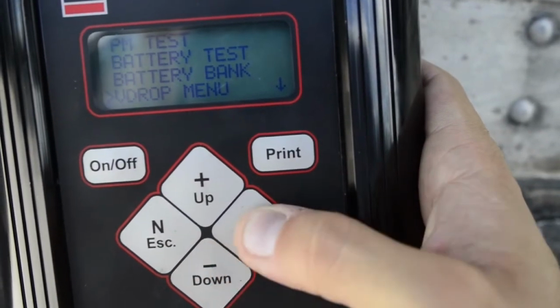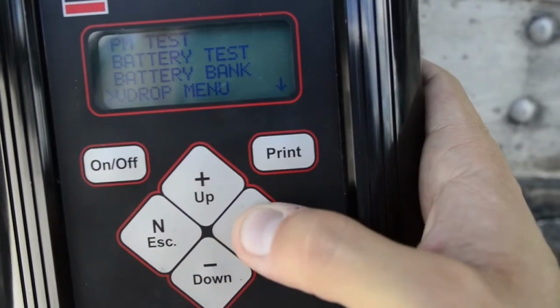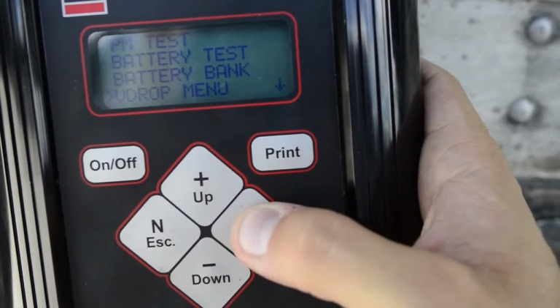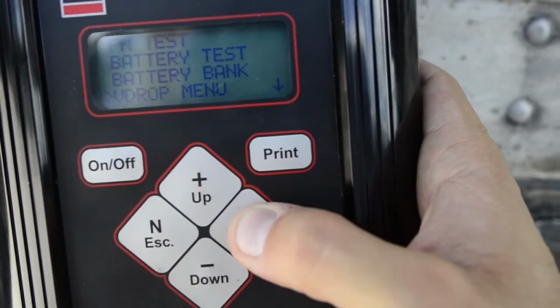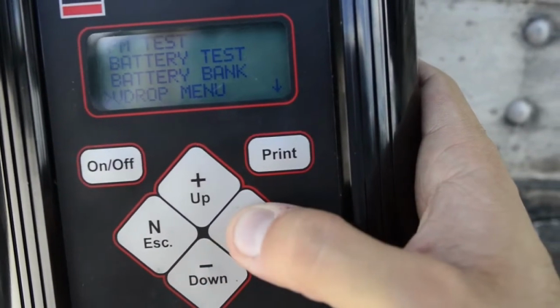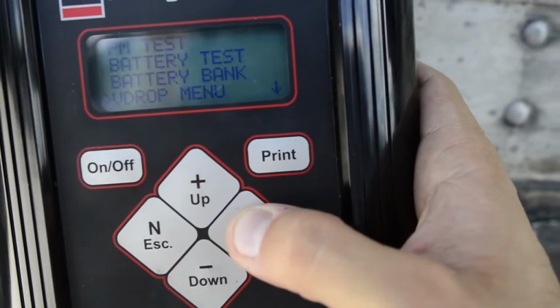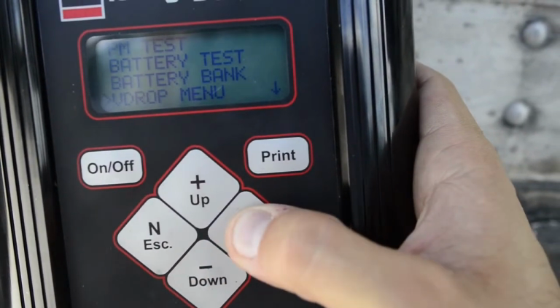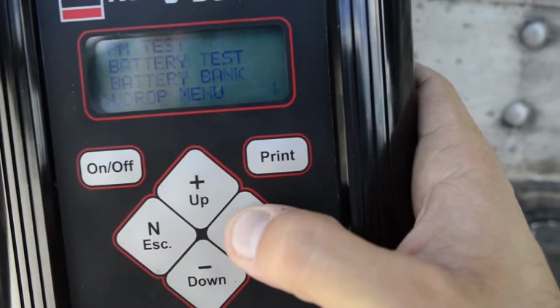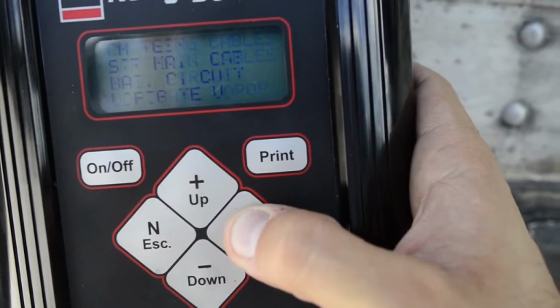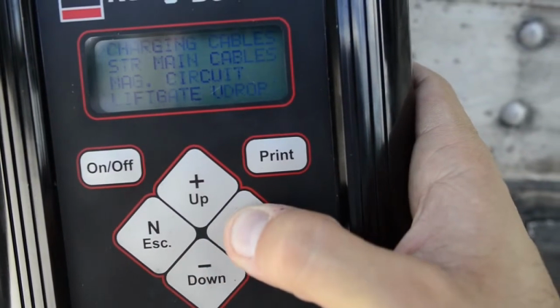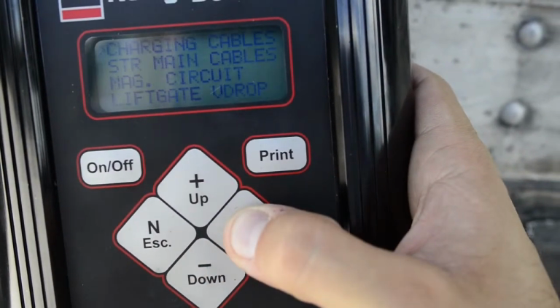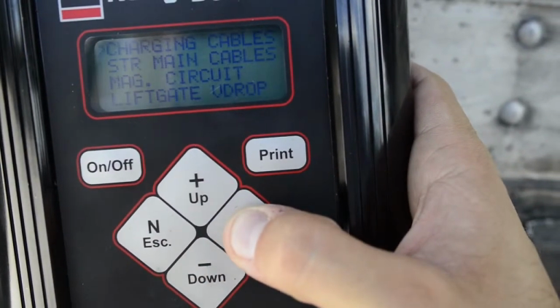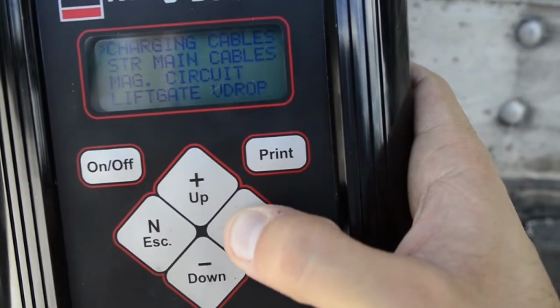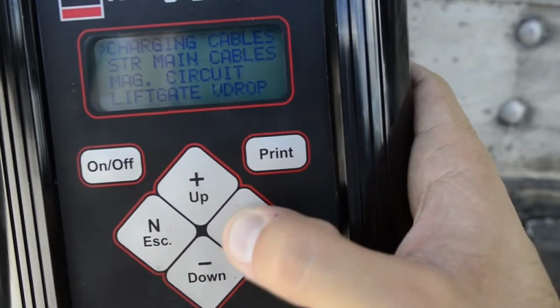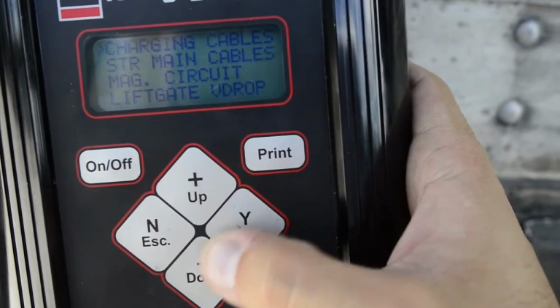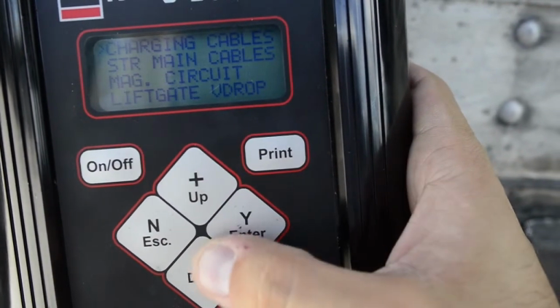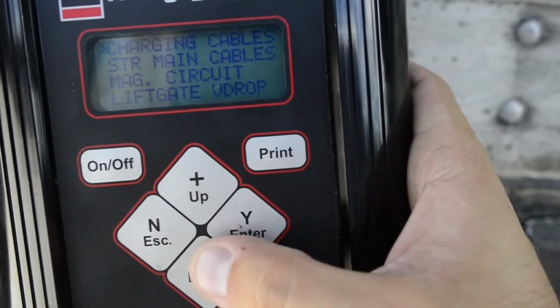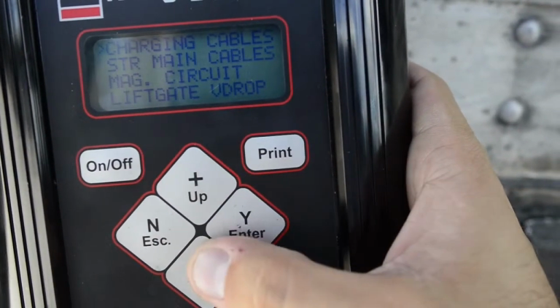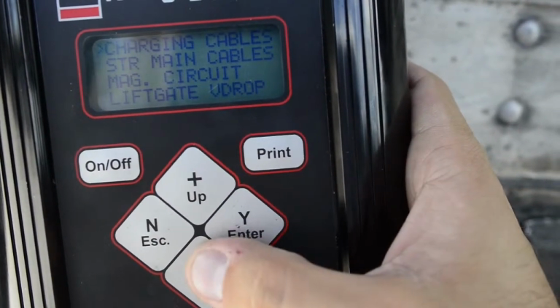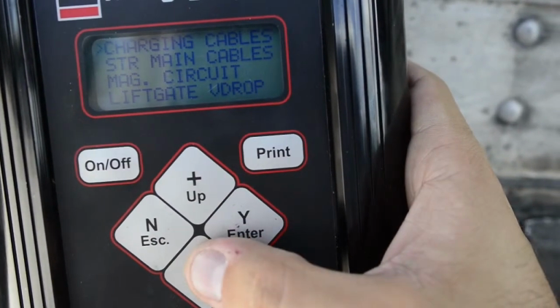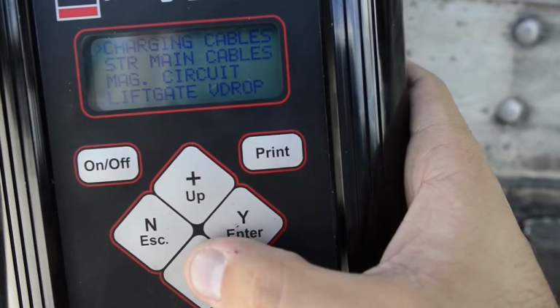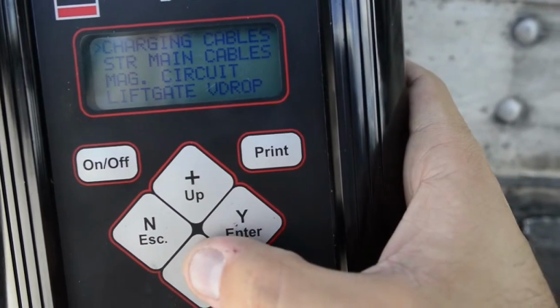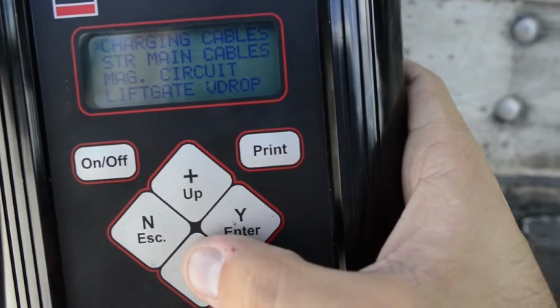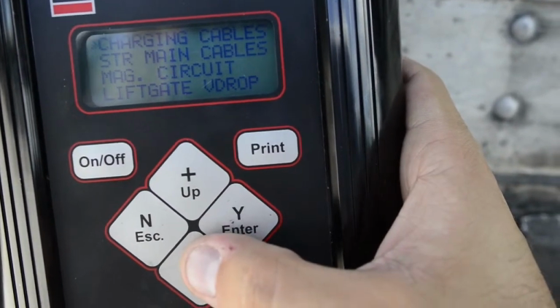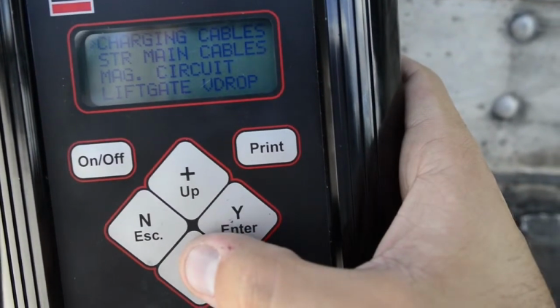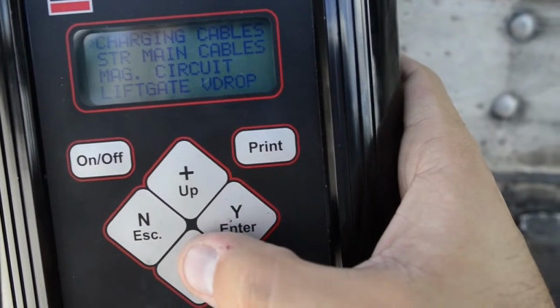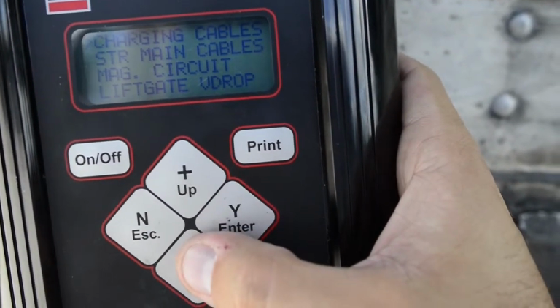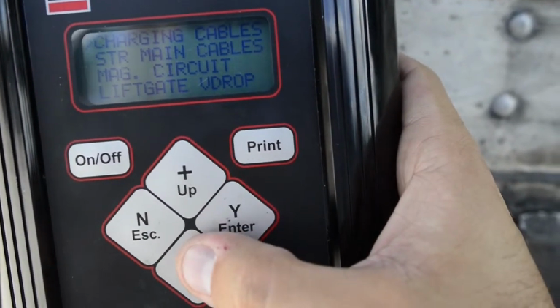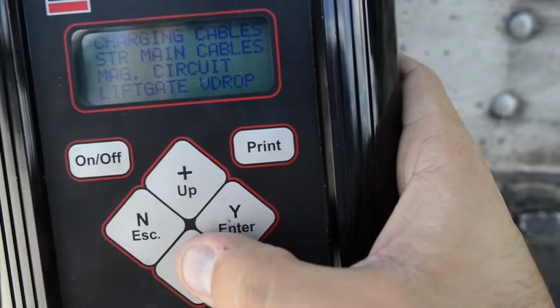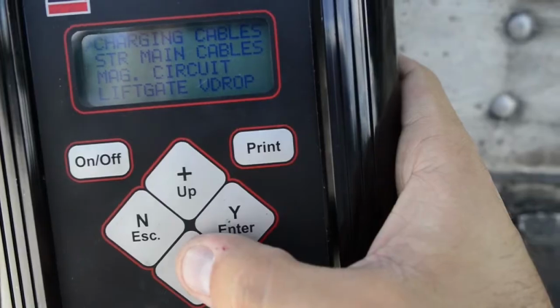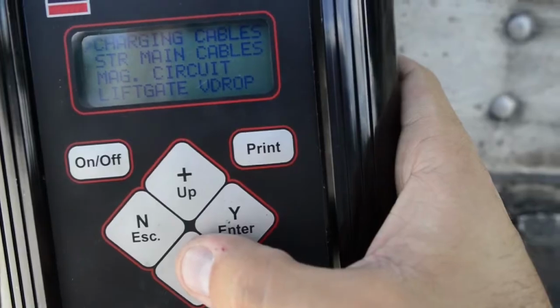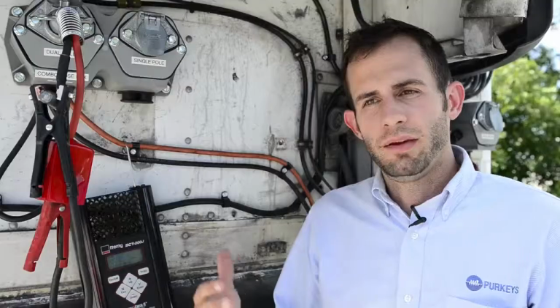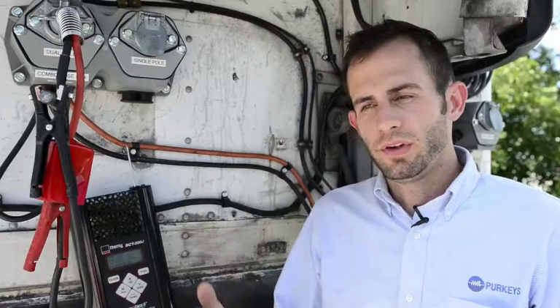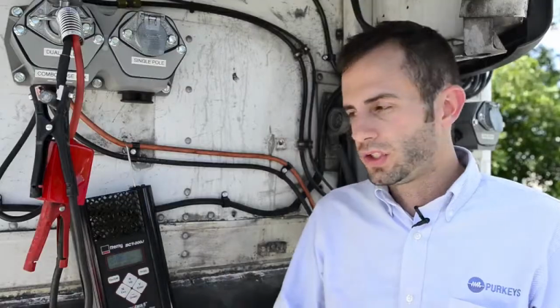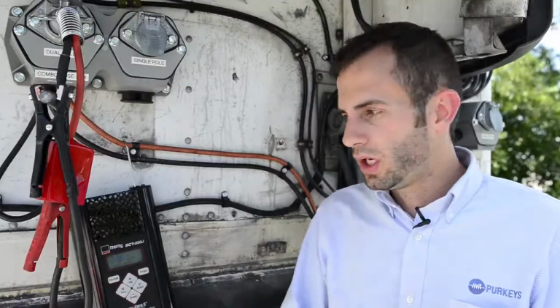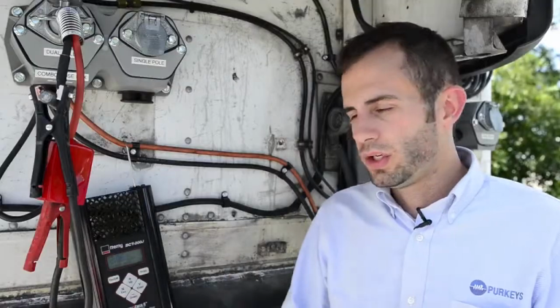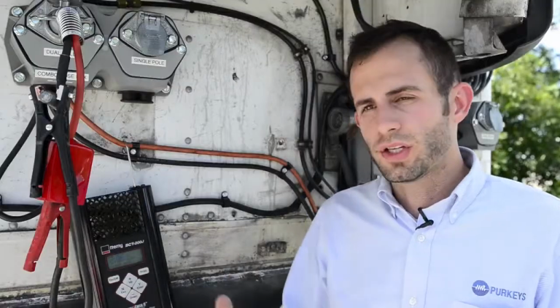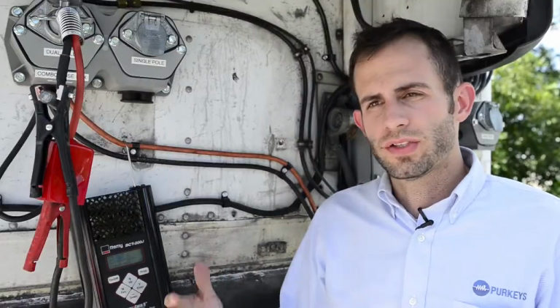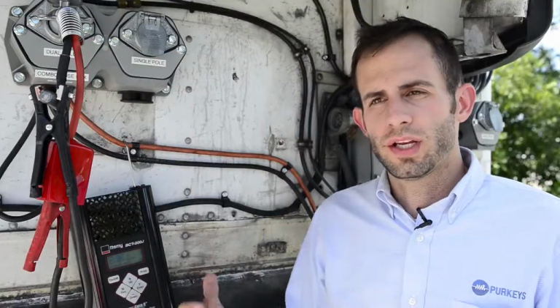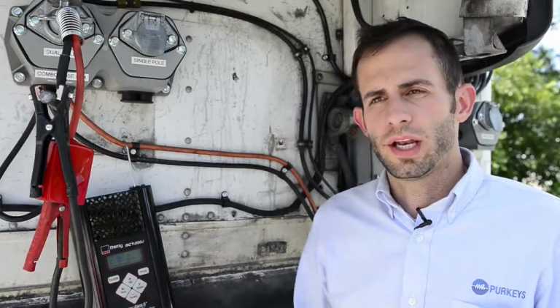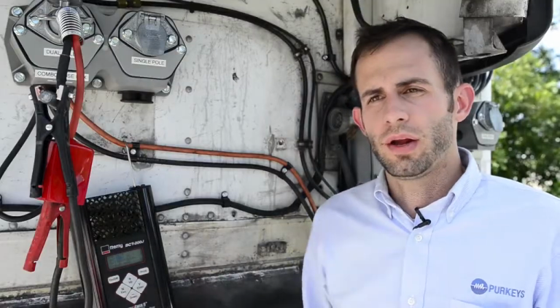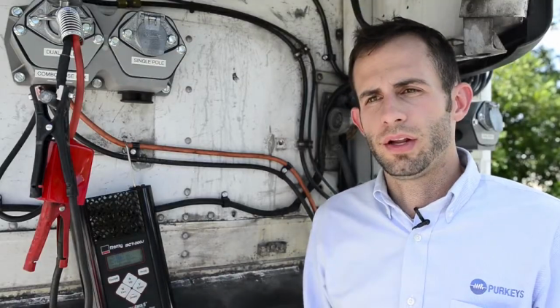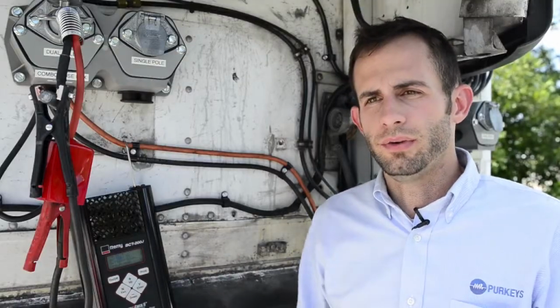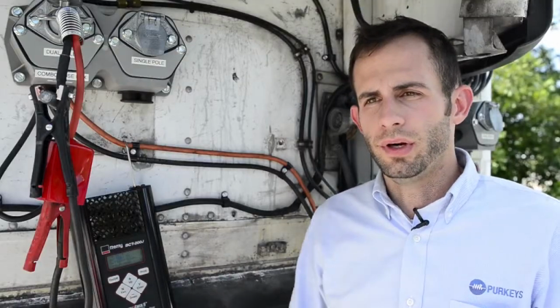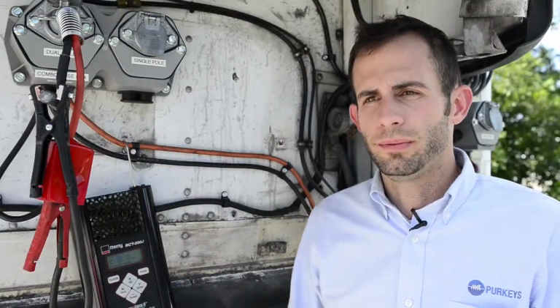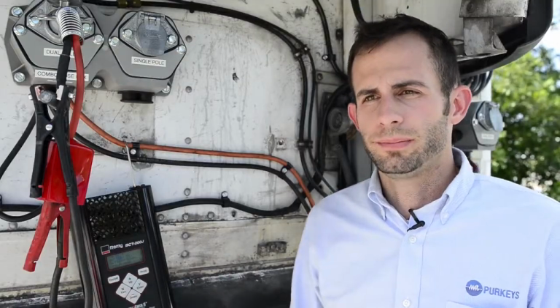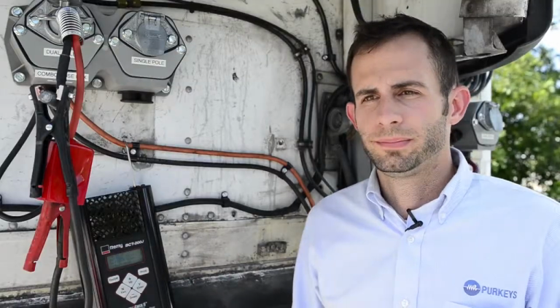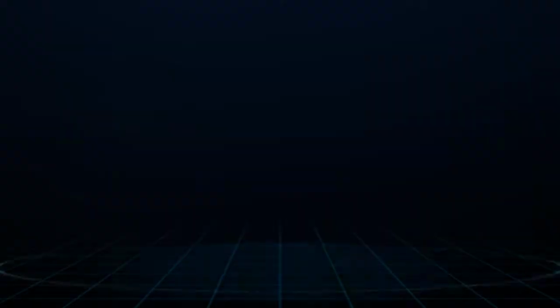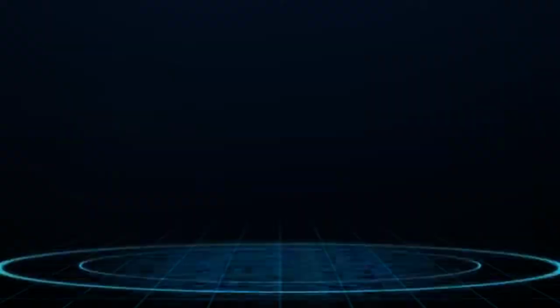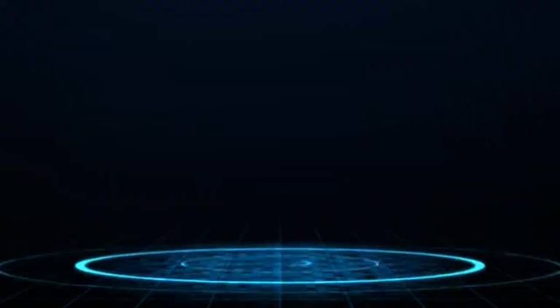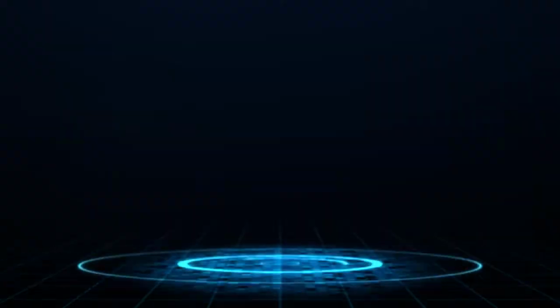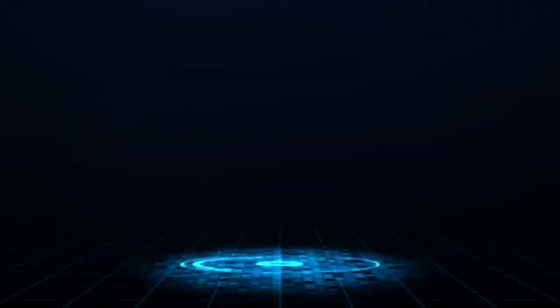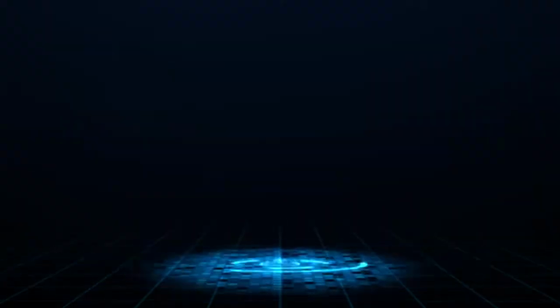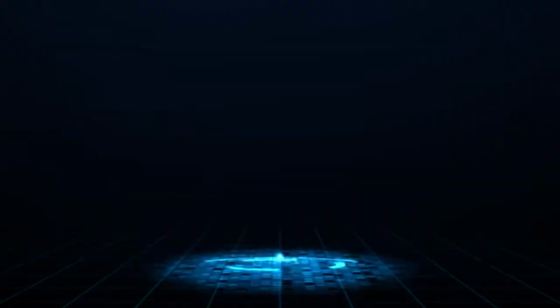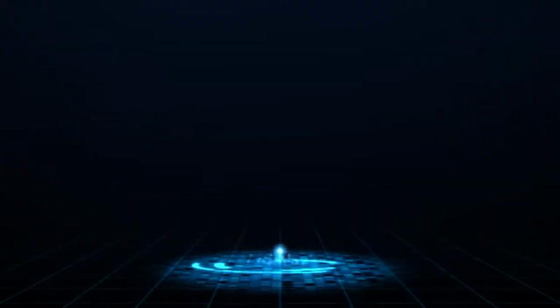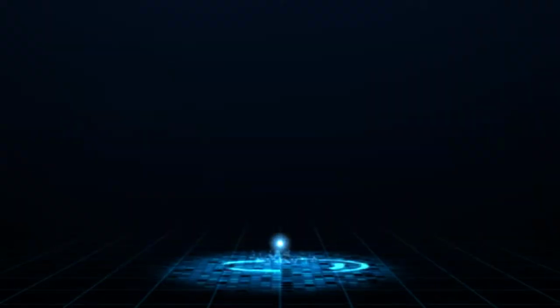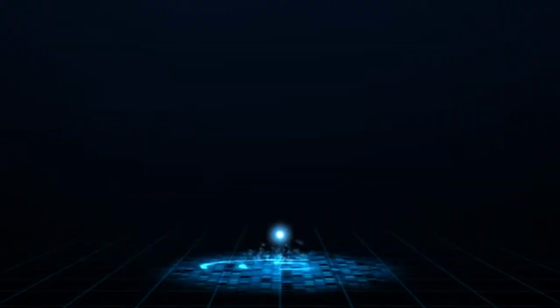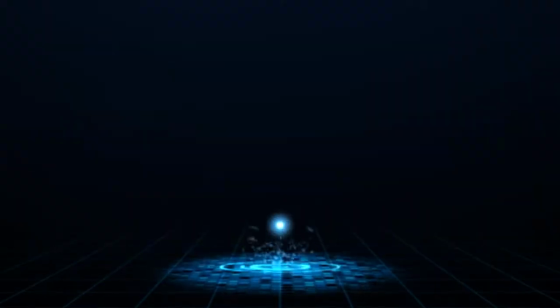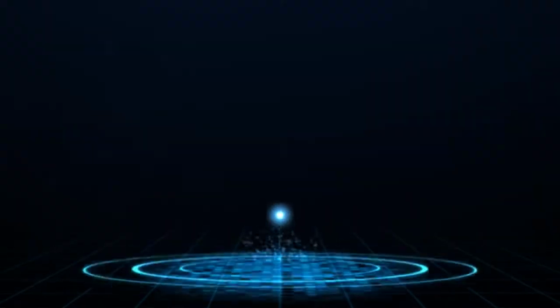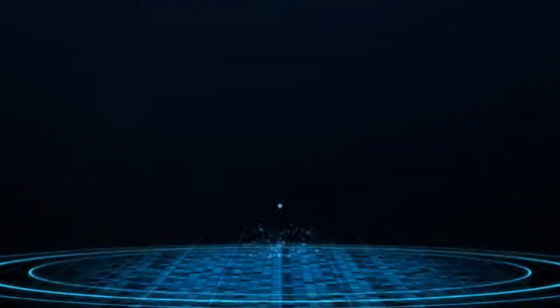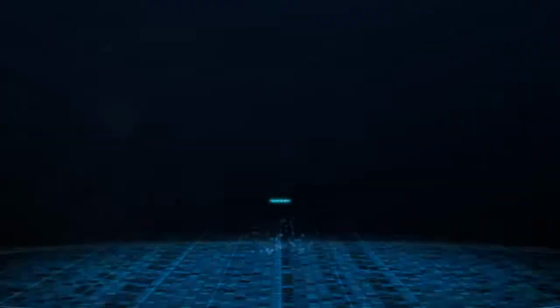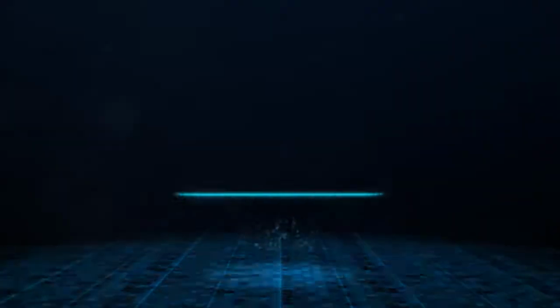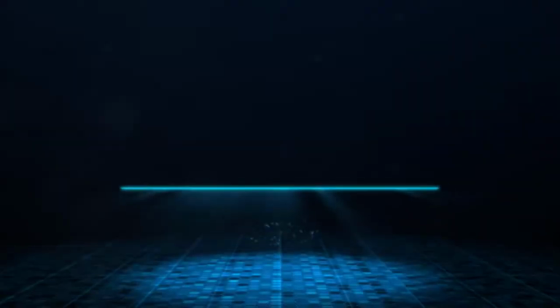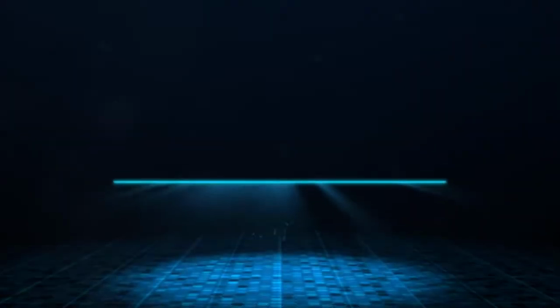Doing voltage drop testing will tell you if your circuit's good or if your circuit's bad. If it's good, you can send it out on the road. Cool stuff!